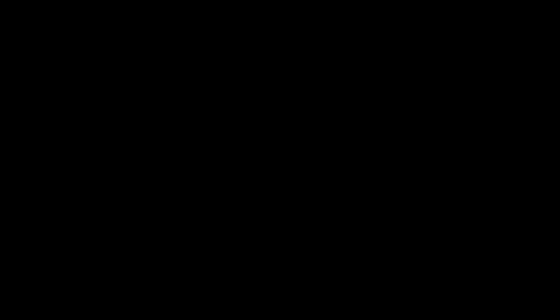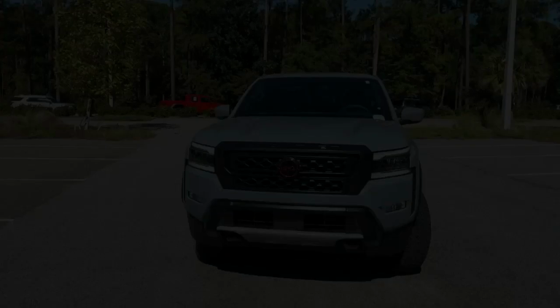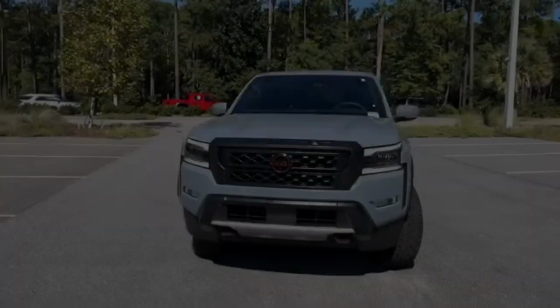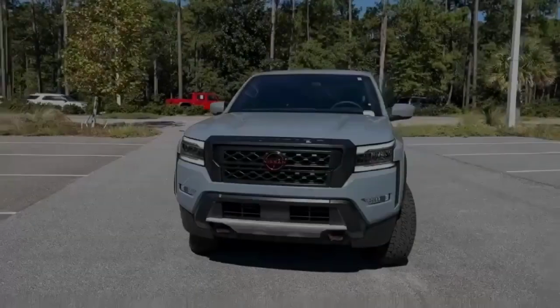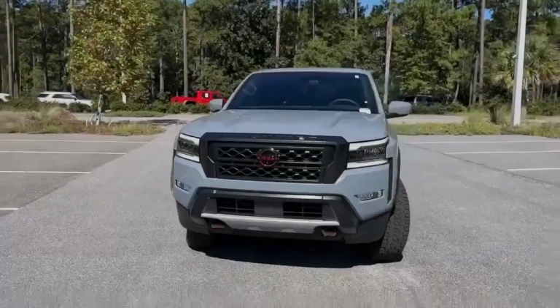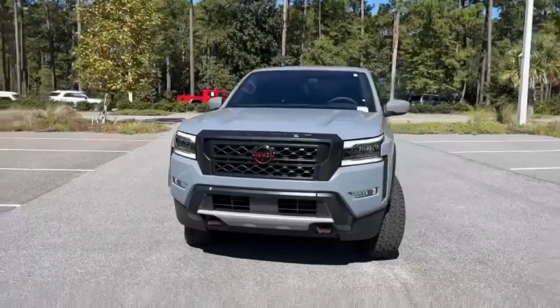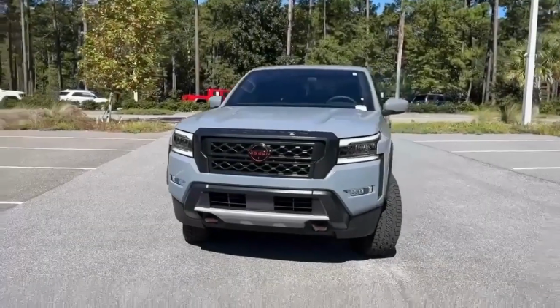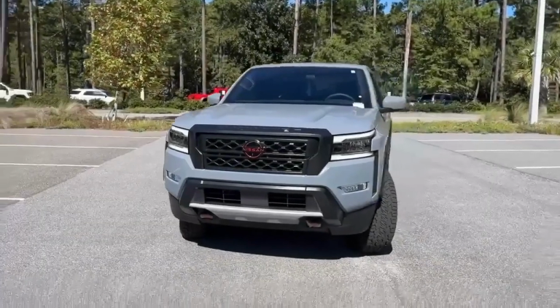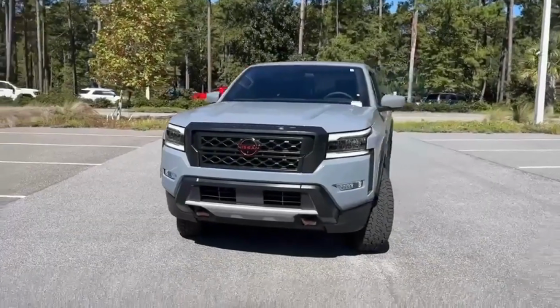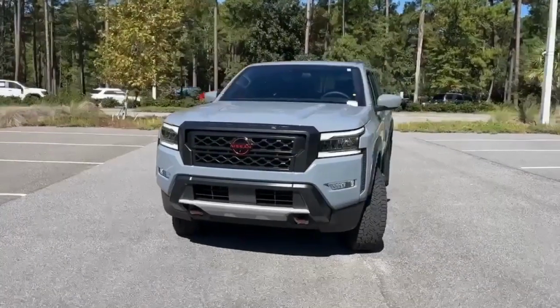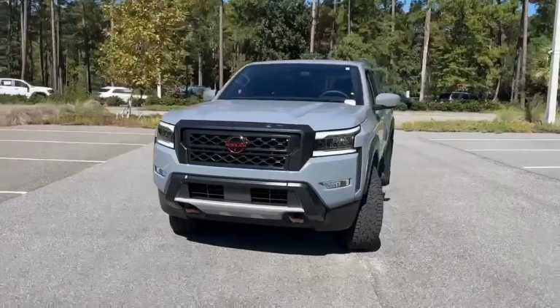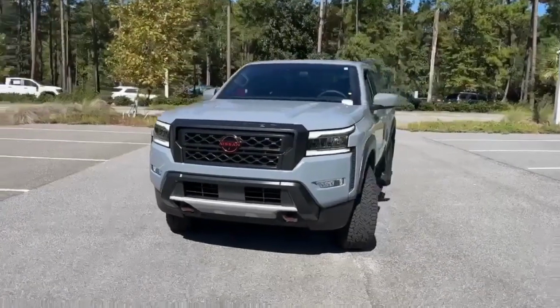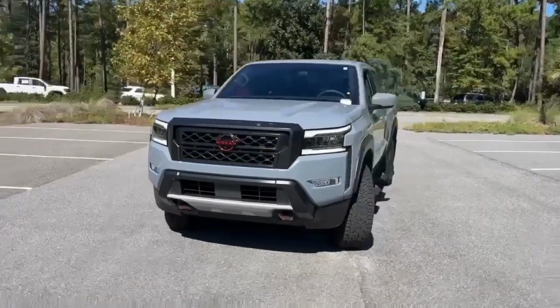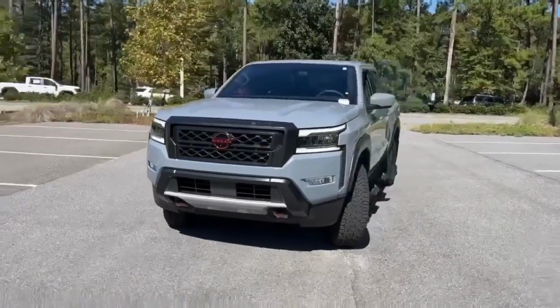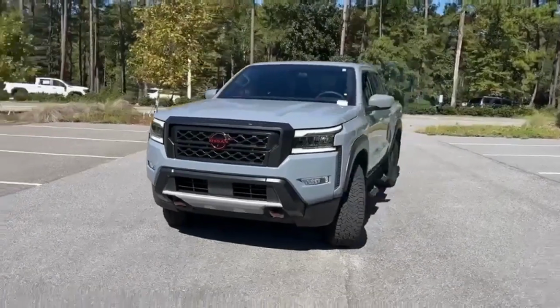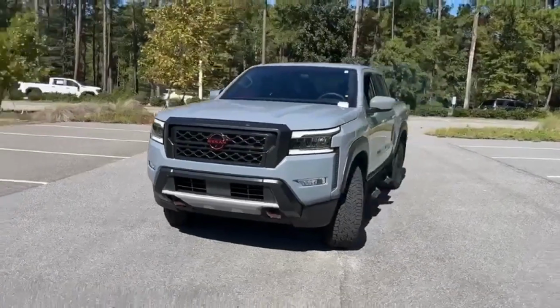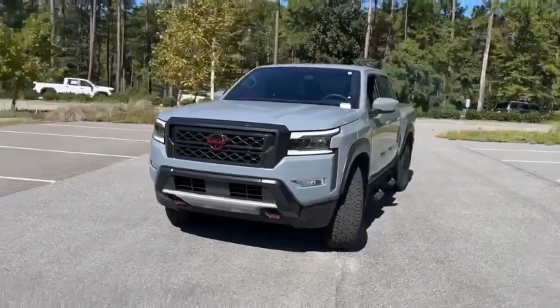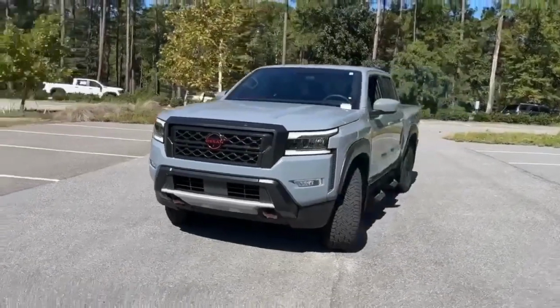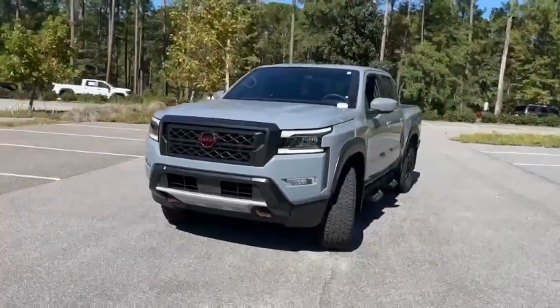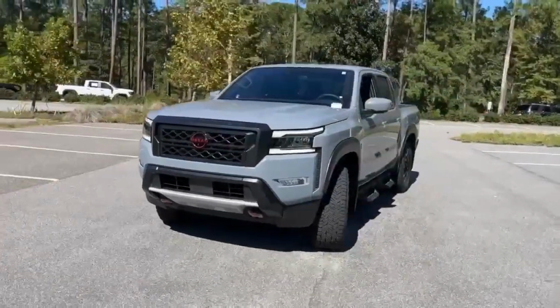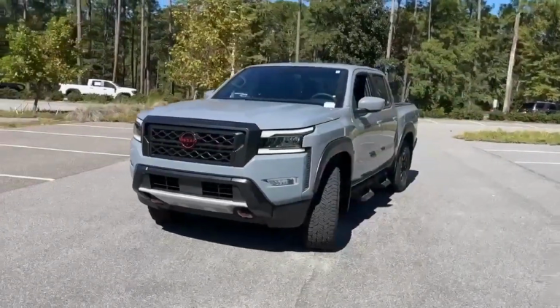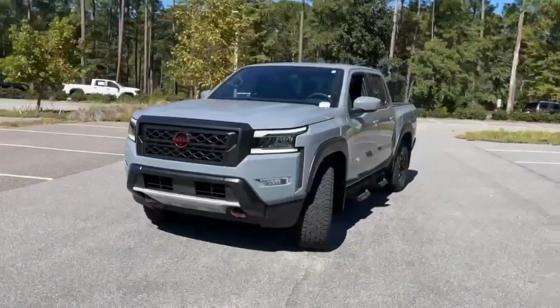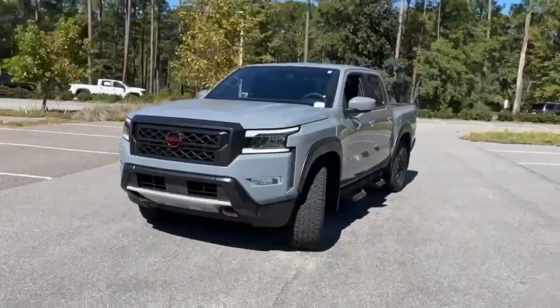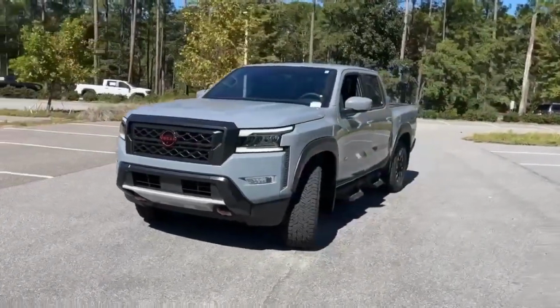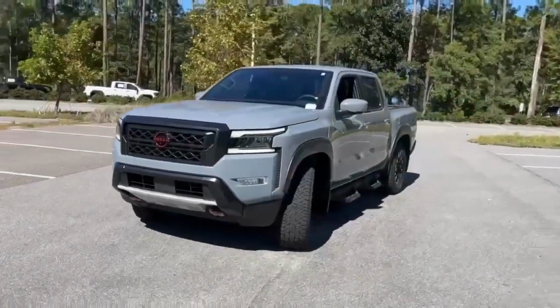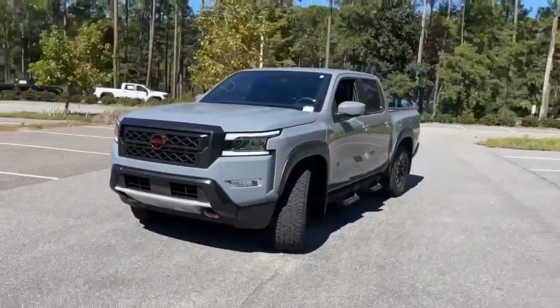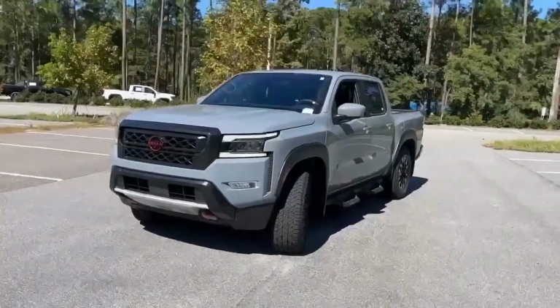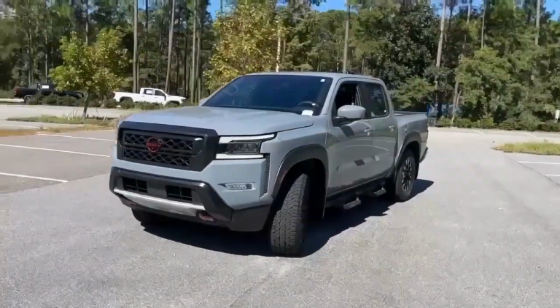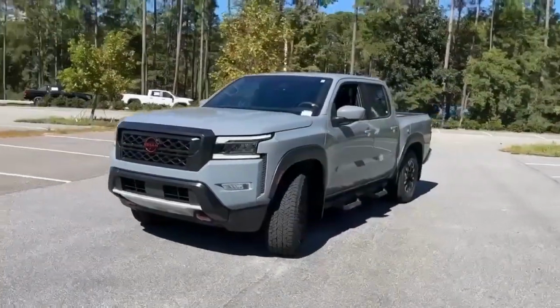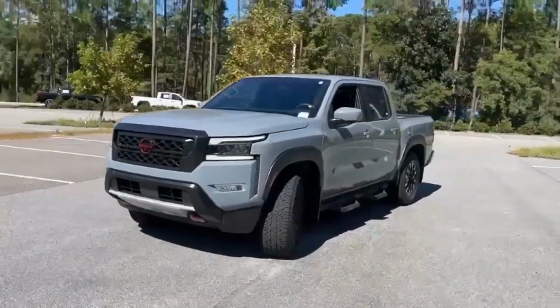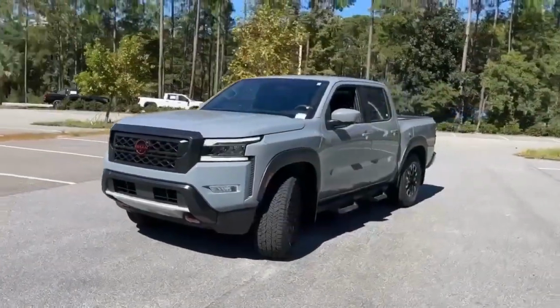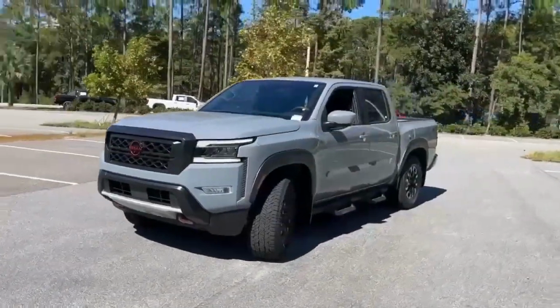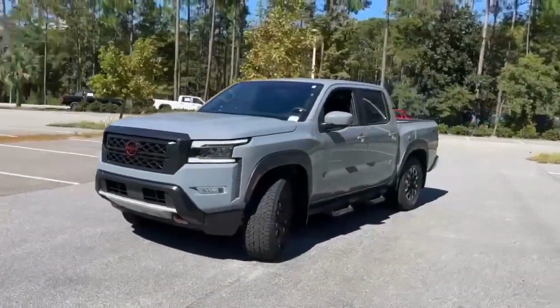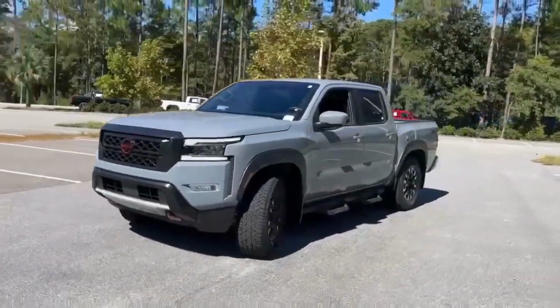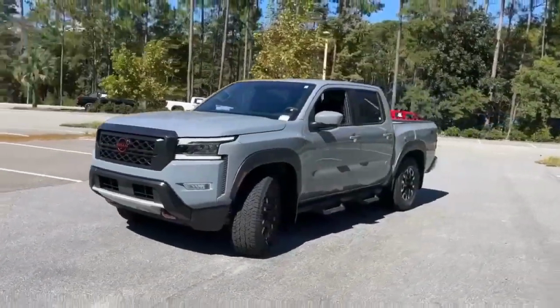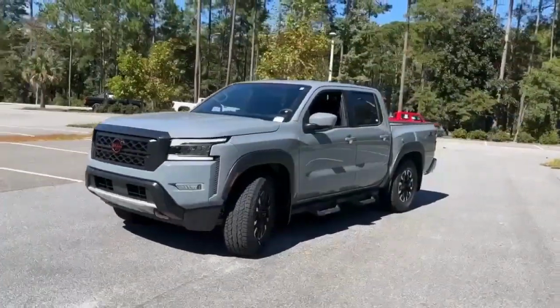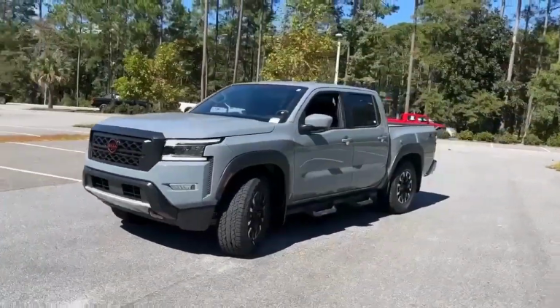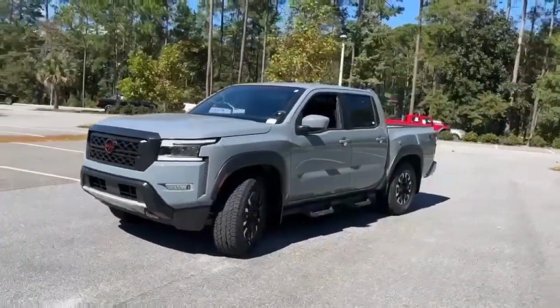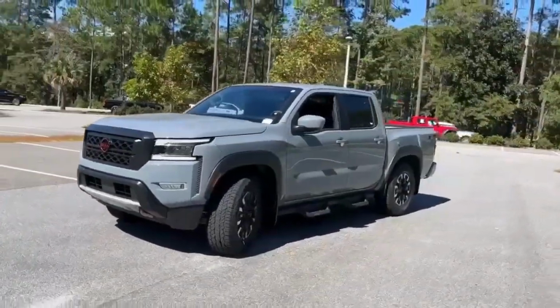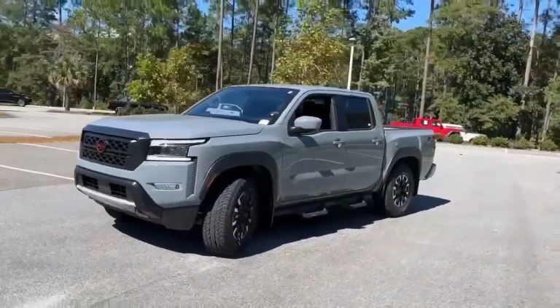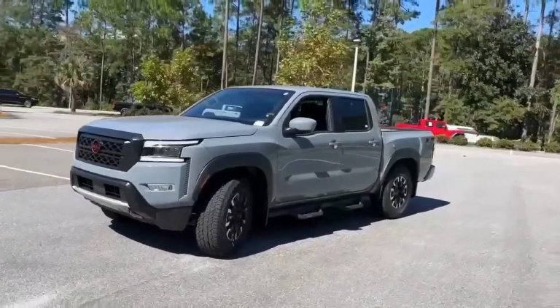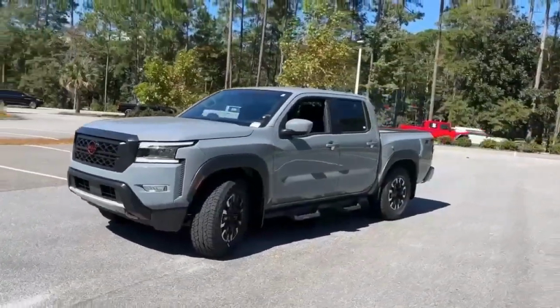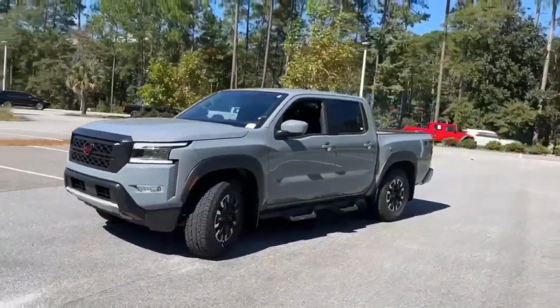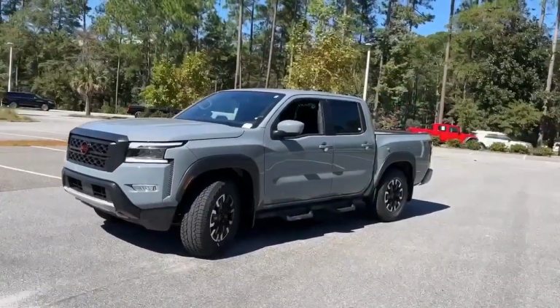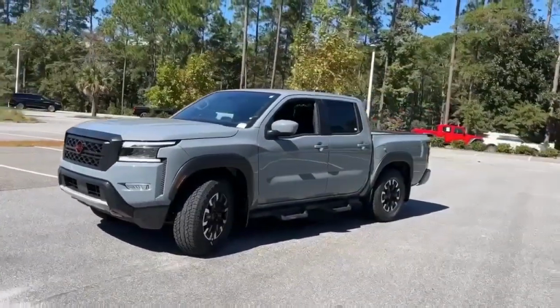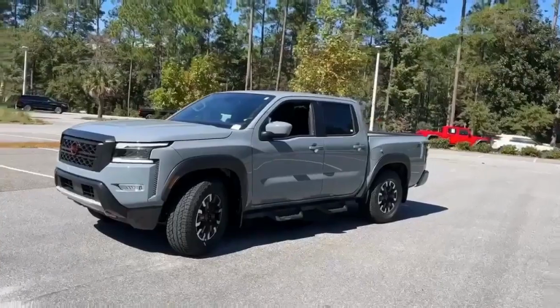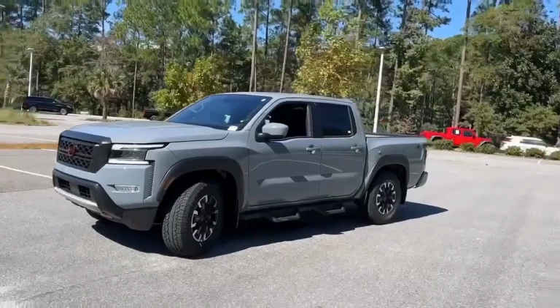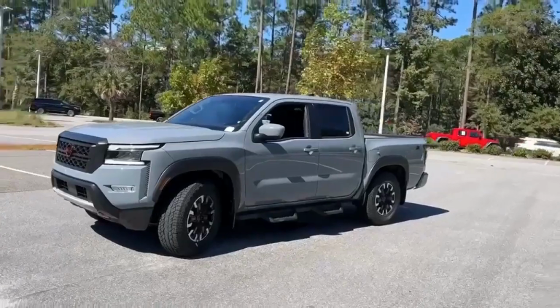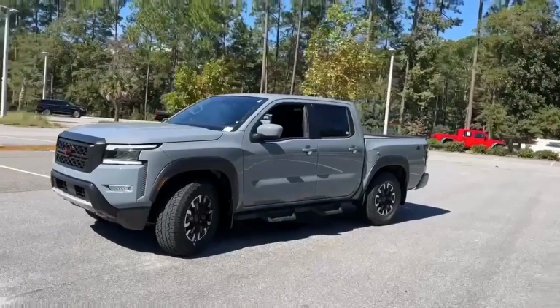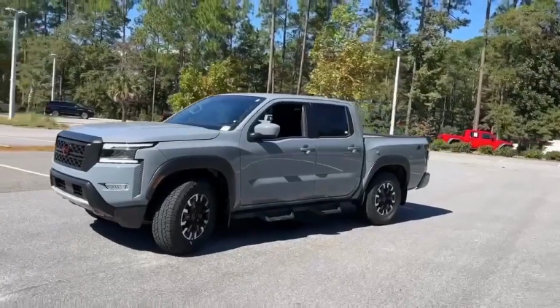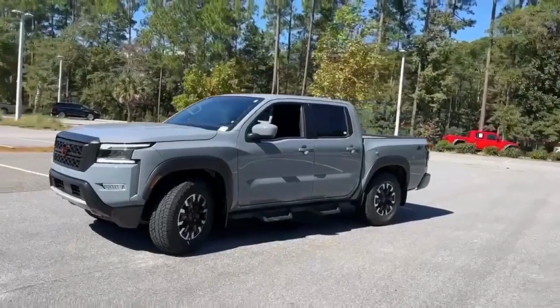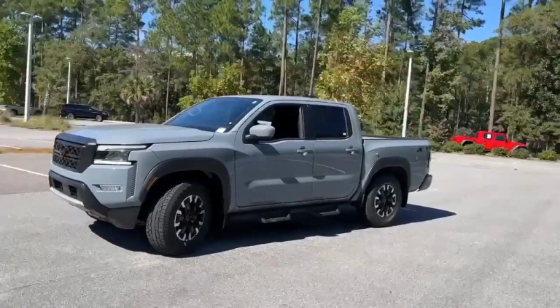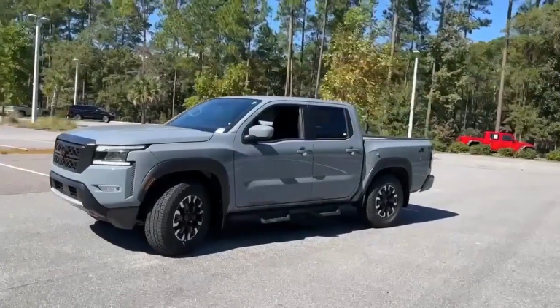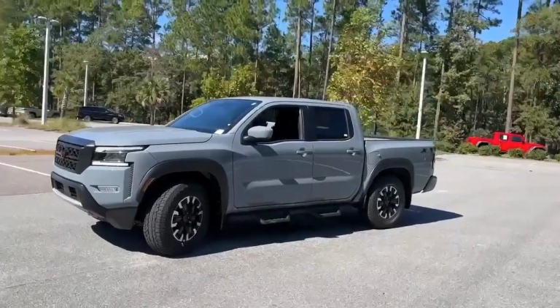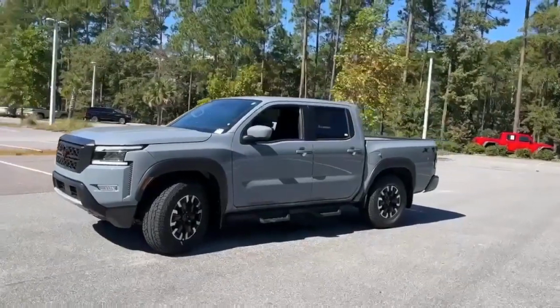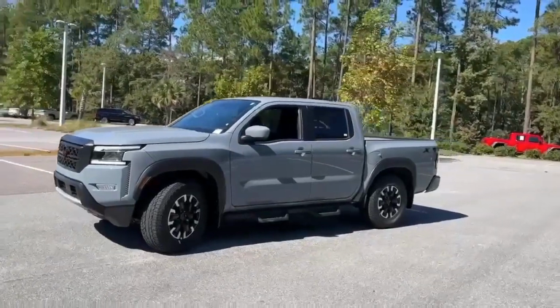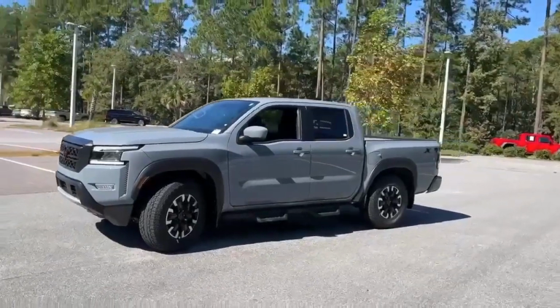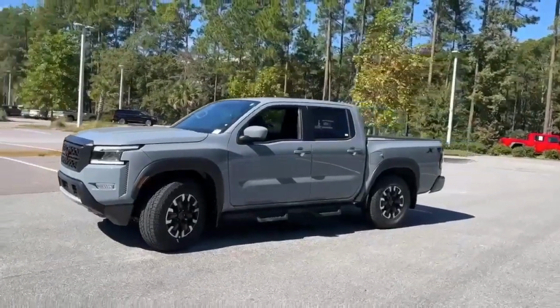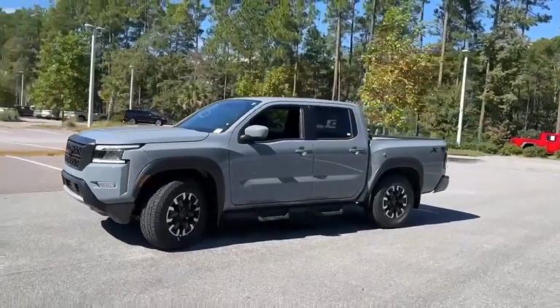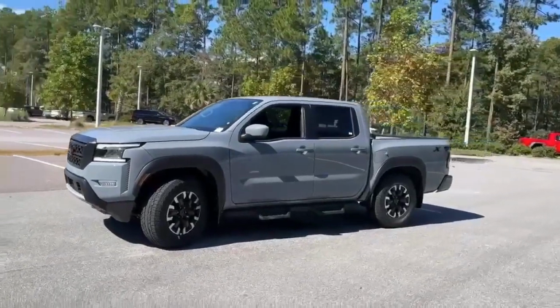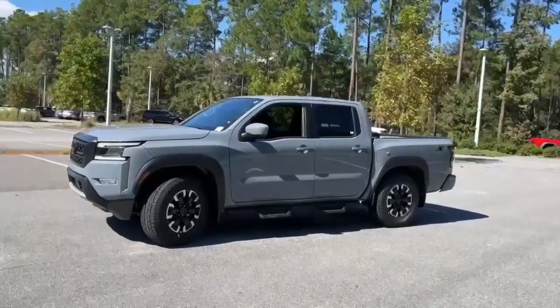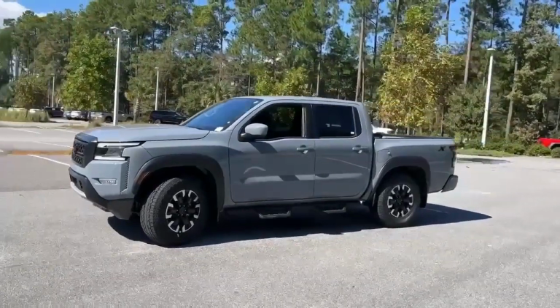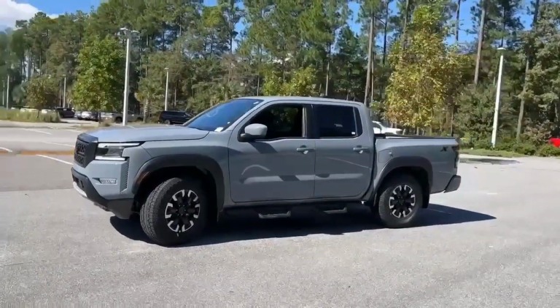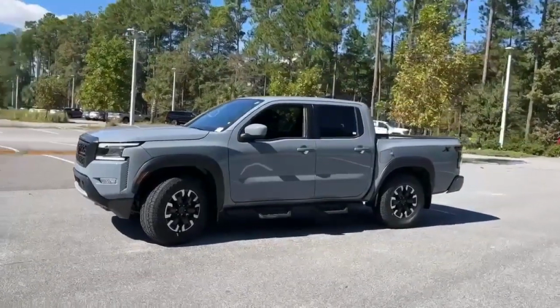It's a new 2024 Nissan Frontier. Whatever the challenge is, the Frontier has the power to take it on.